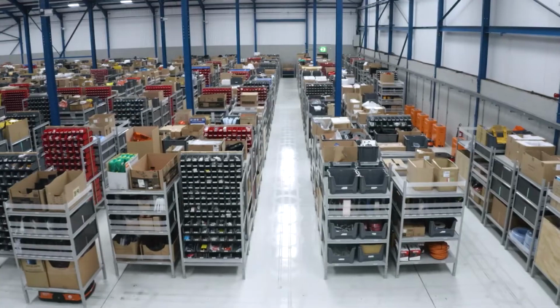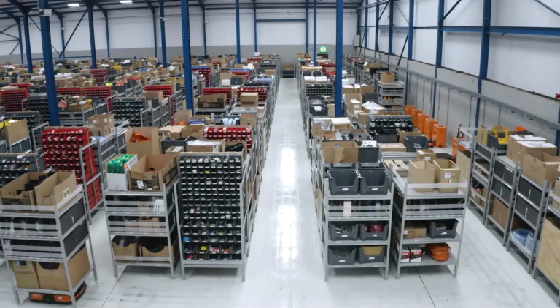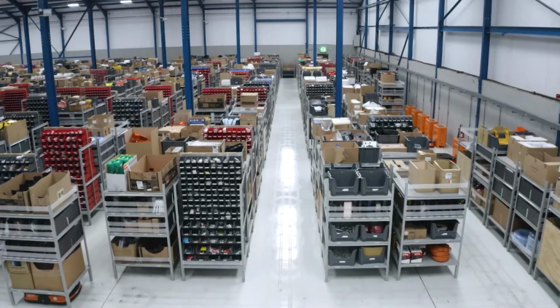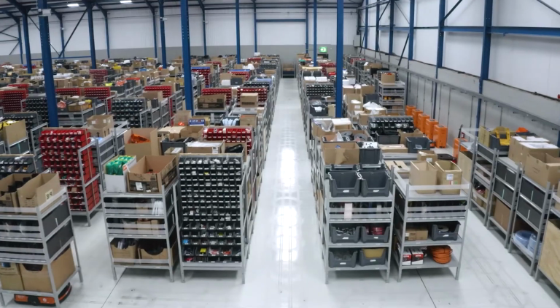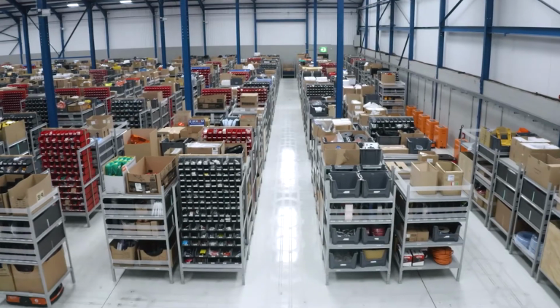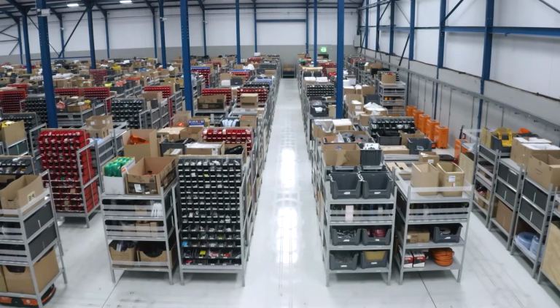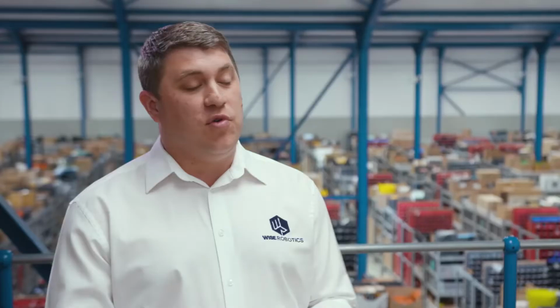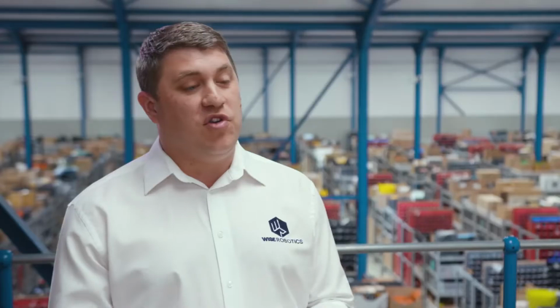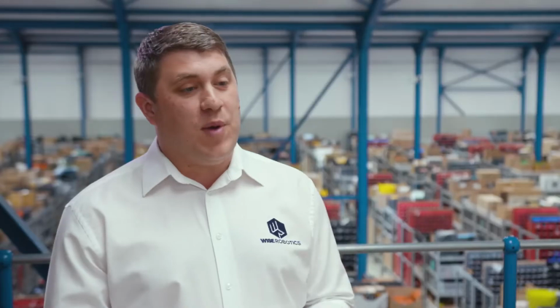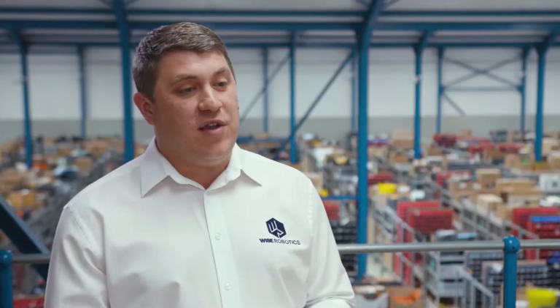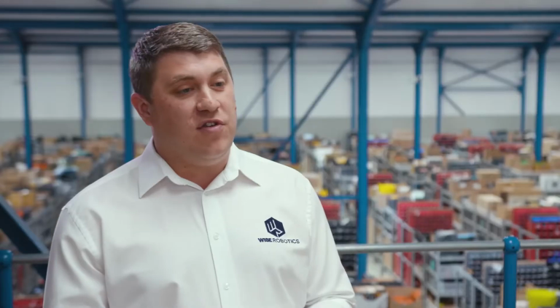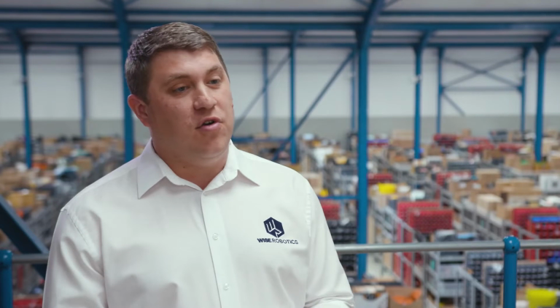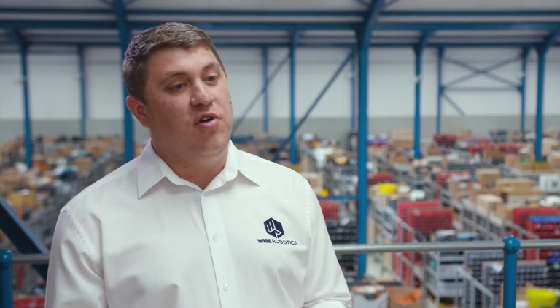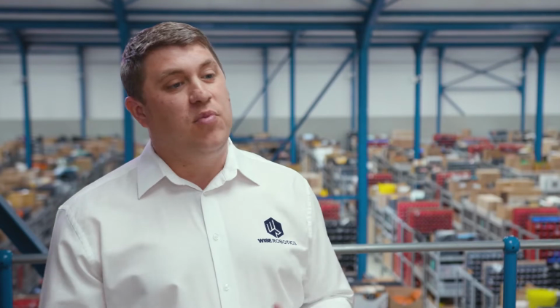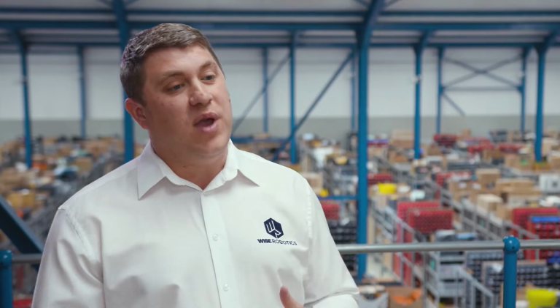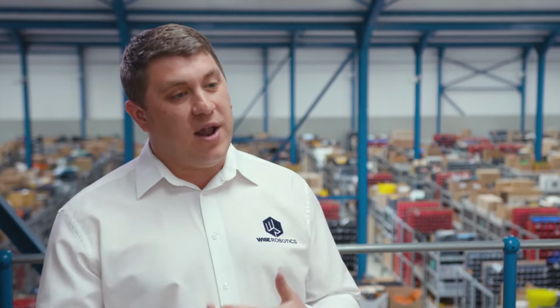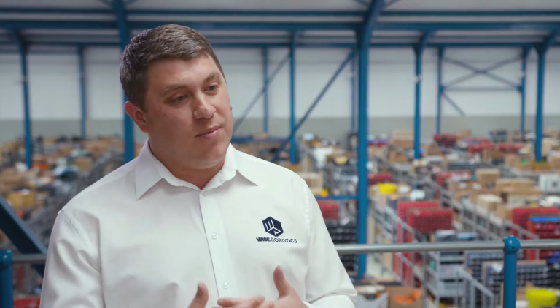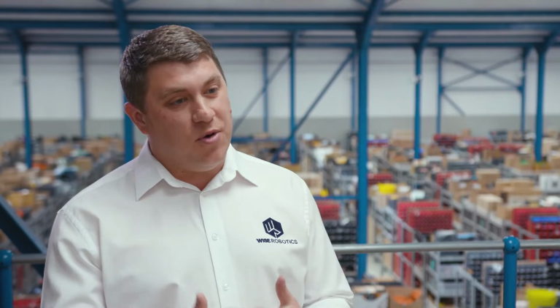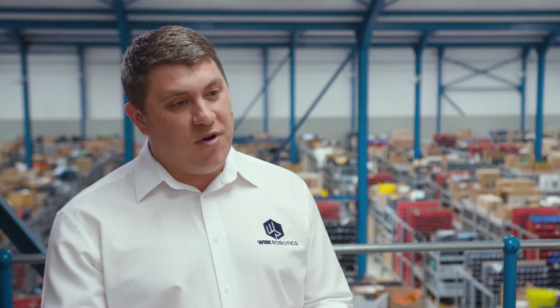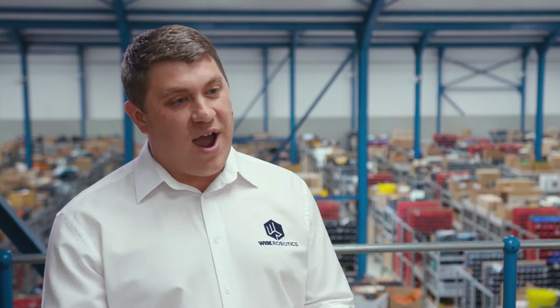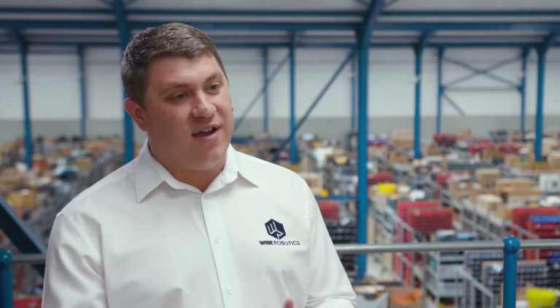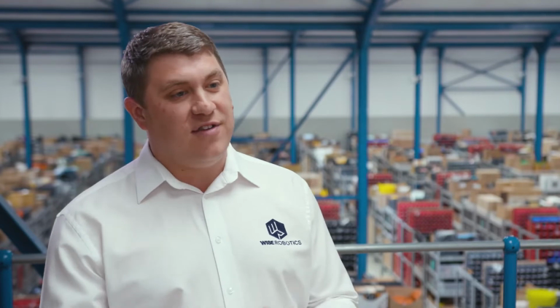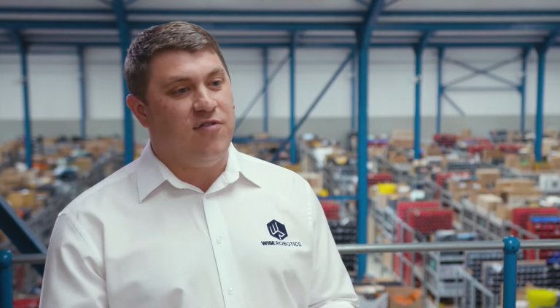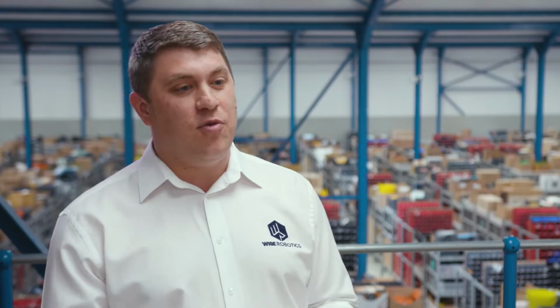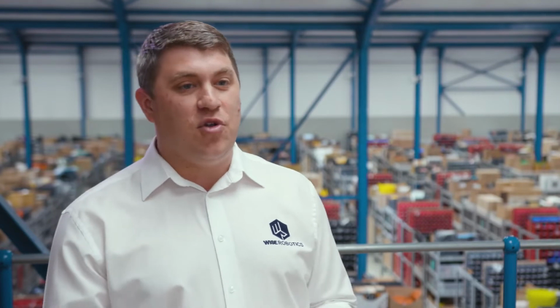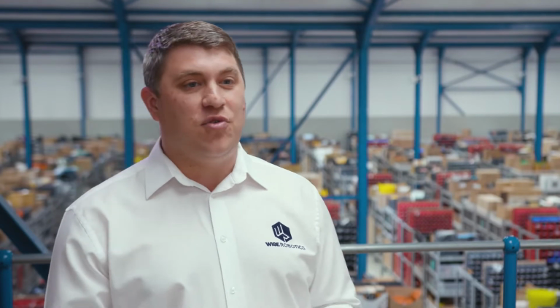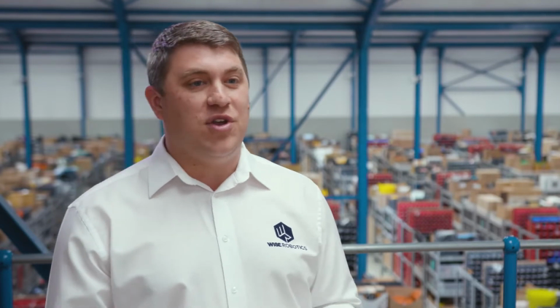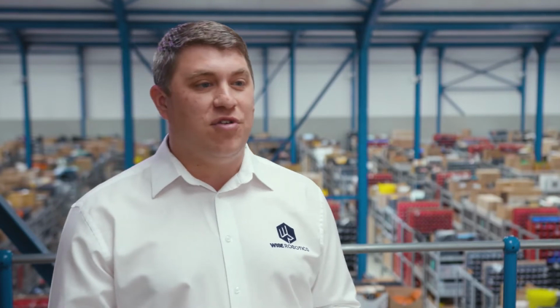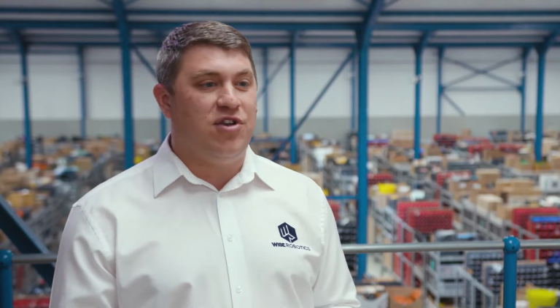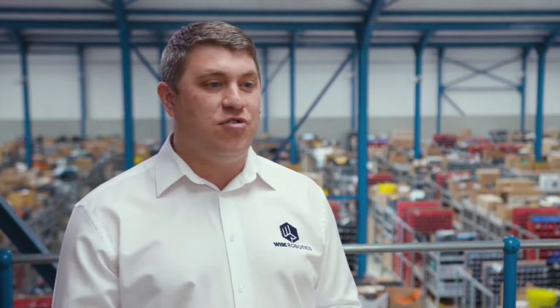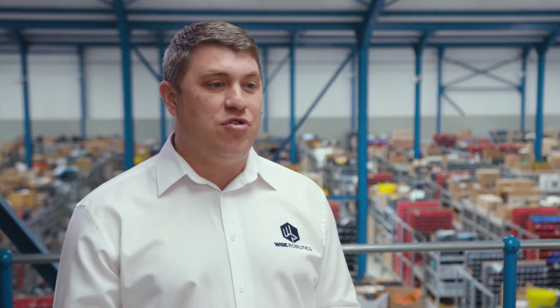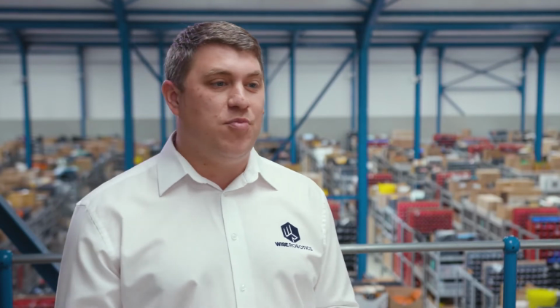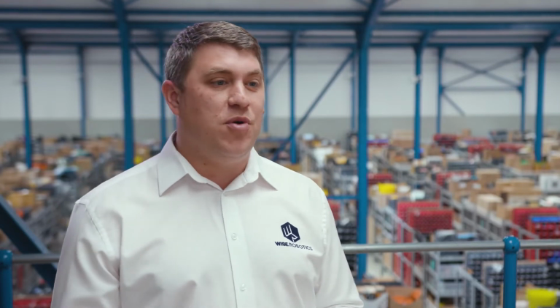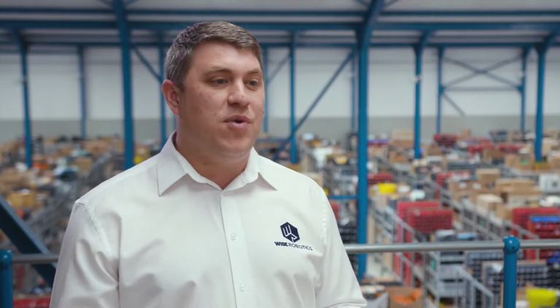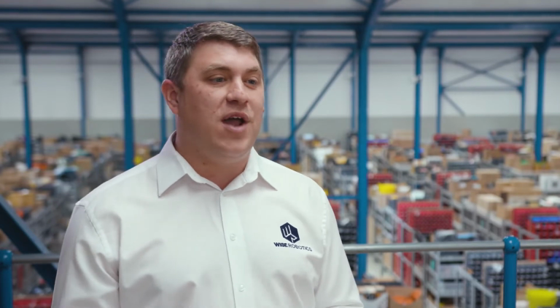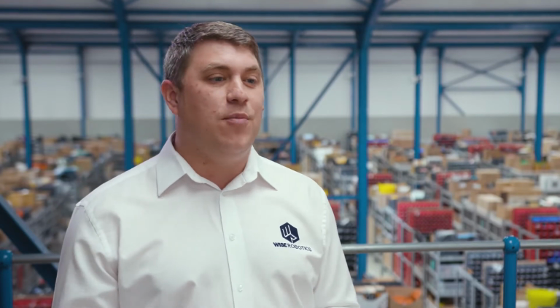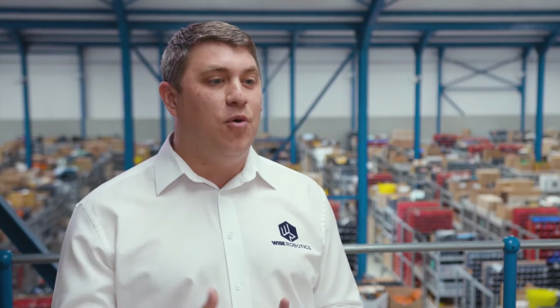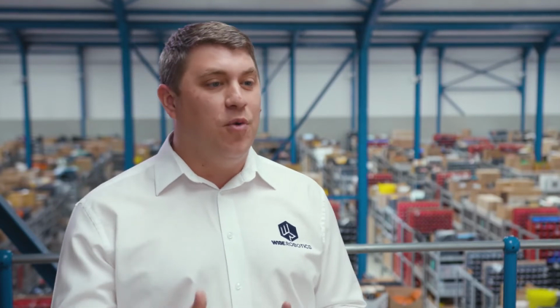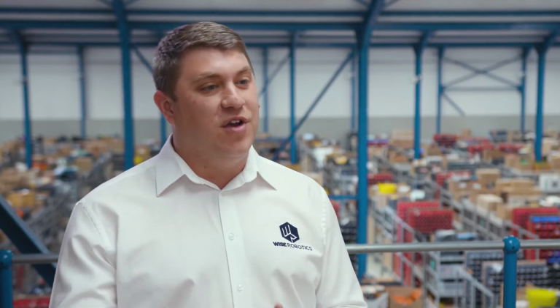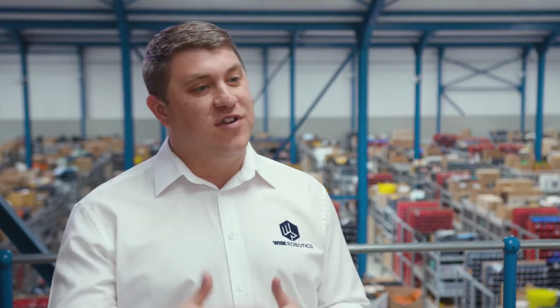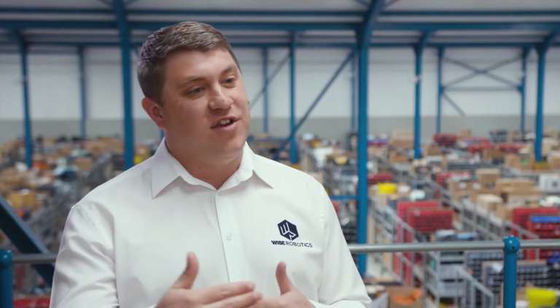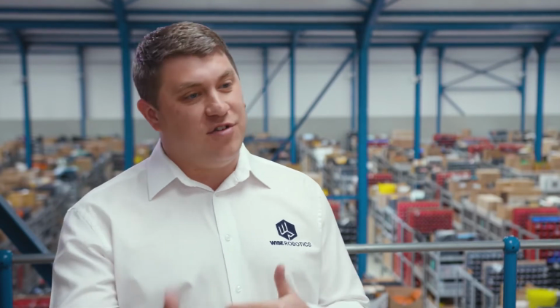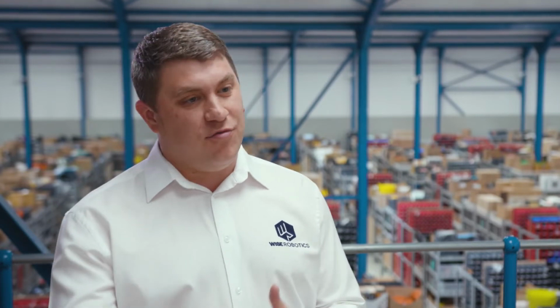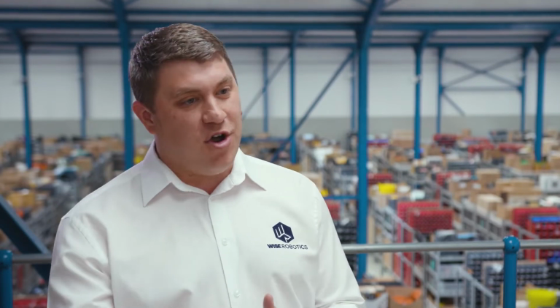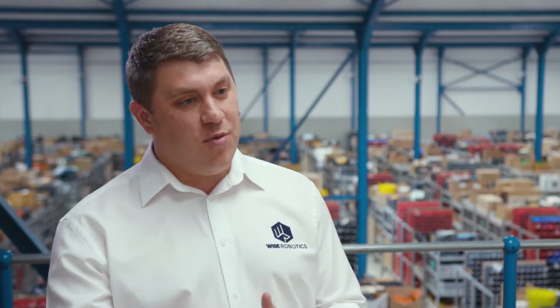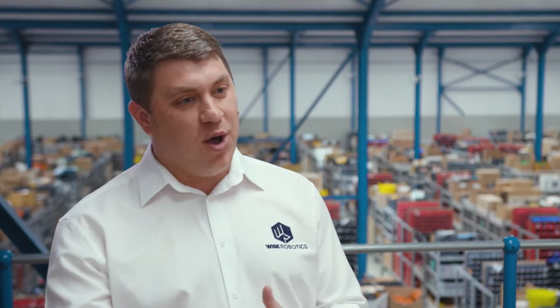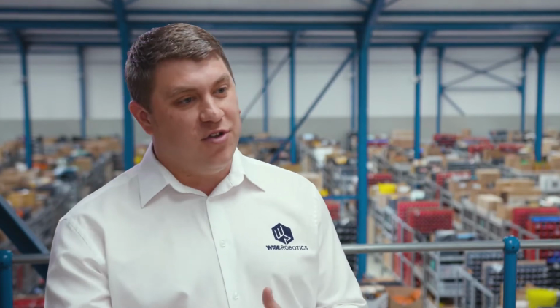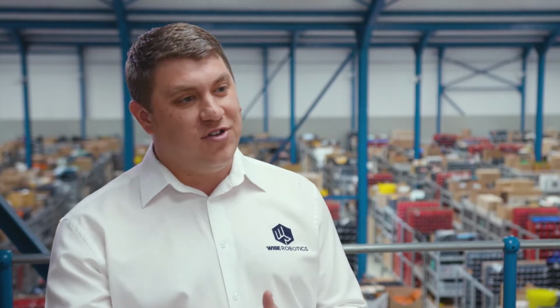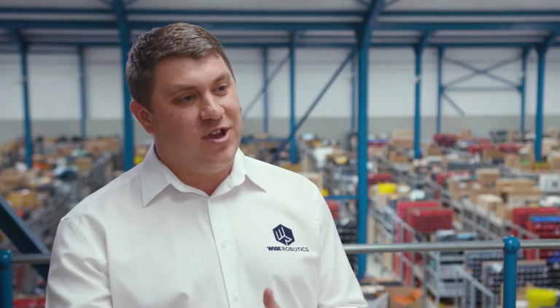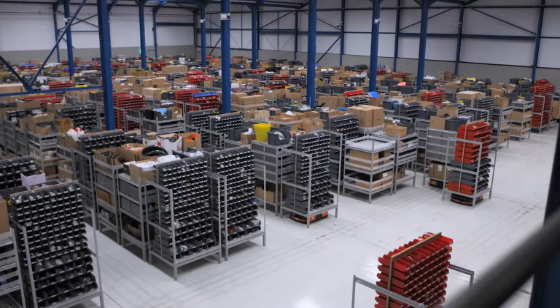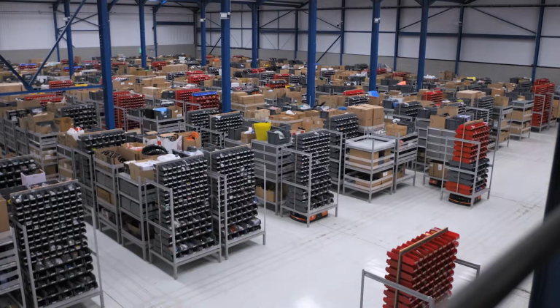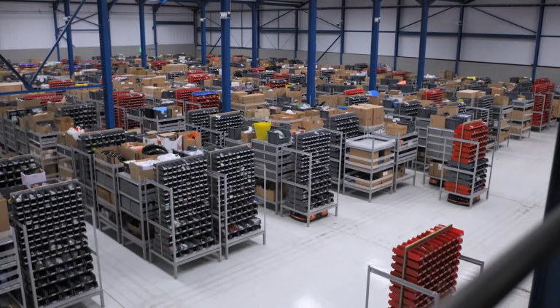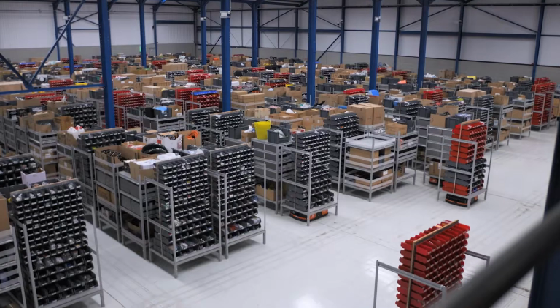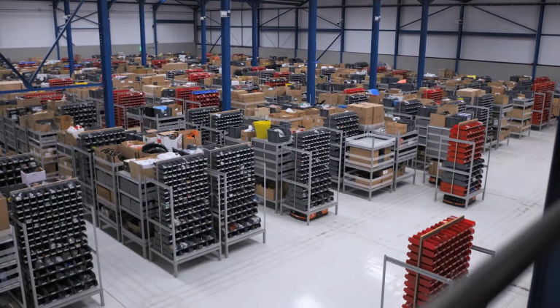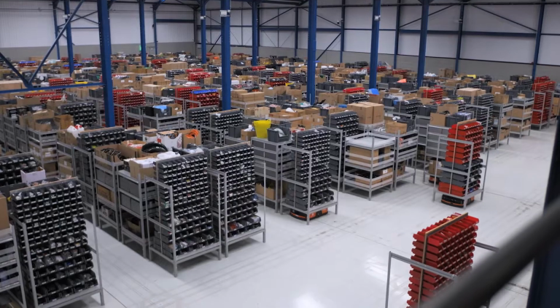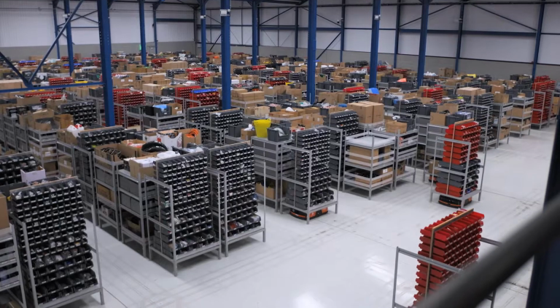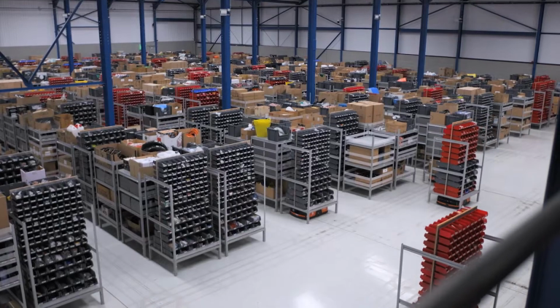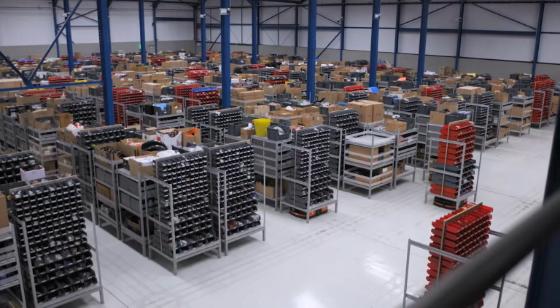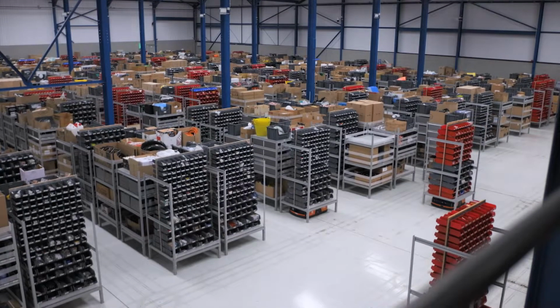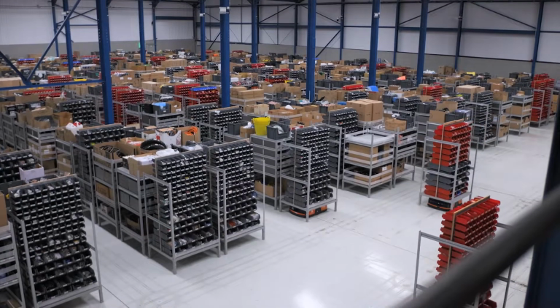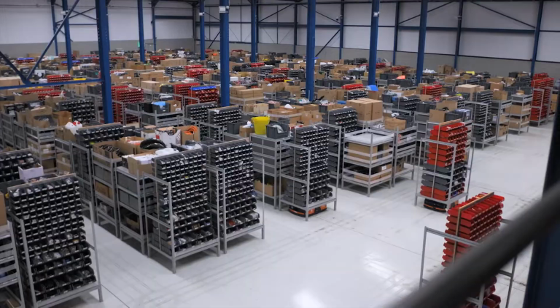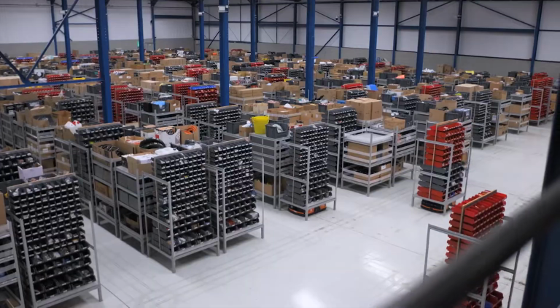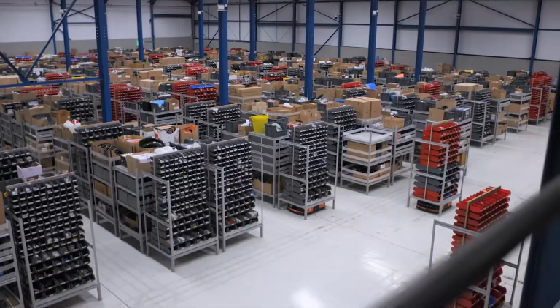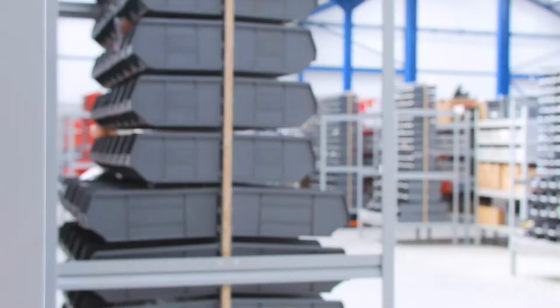If we want to expand storage we add more racks. If we want to increase throughput we add more workstations and robots. It's completely flexible.